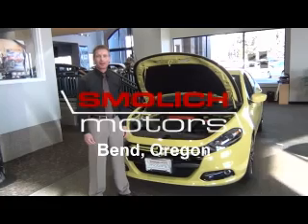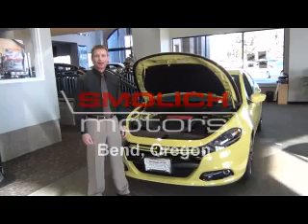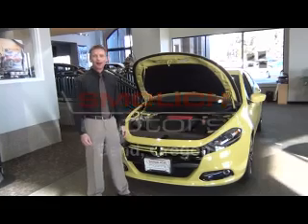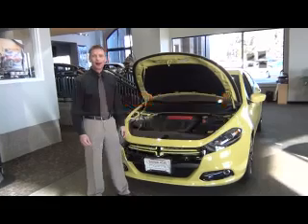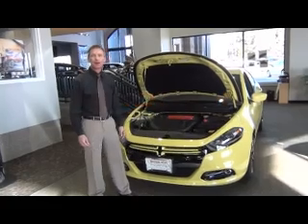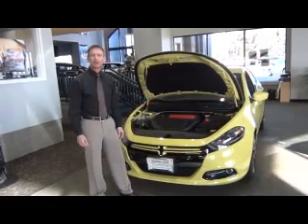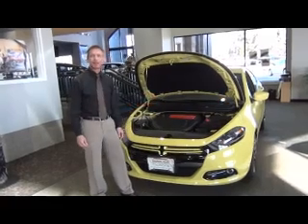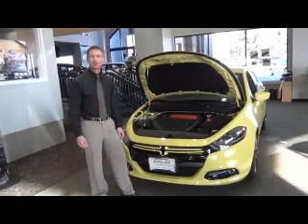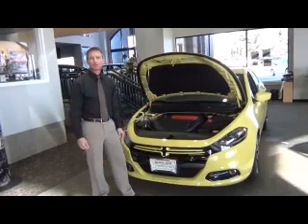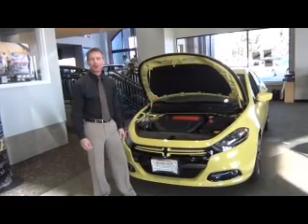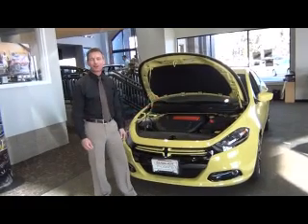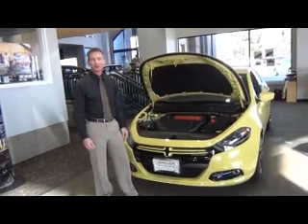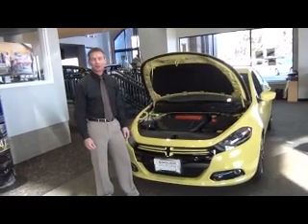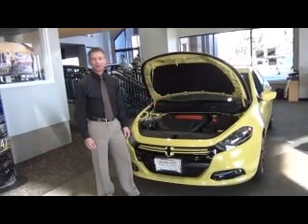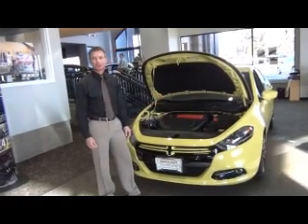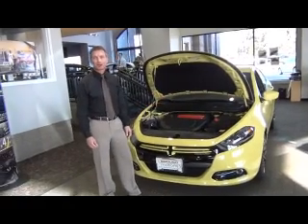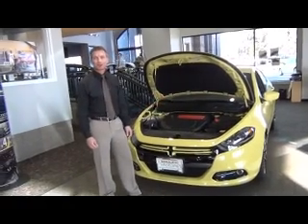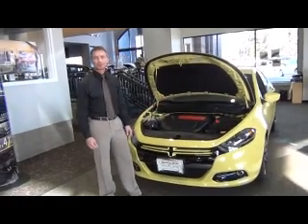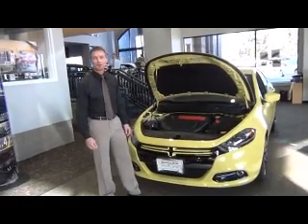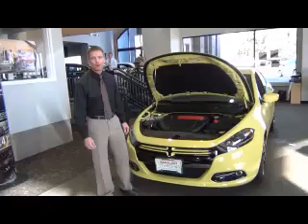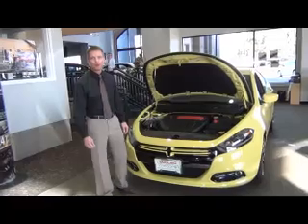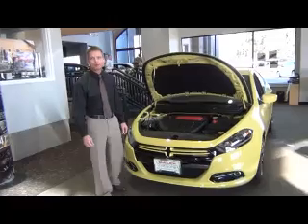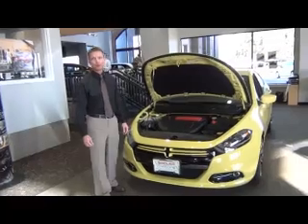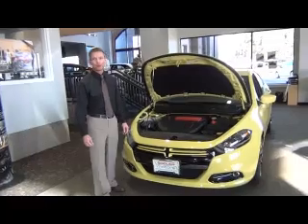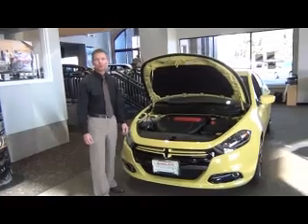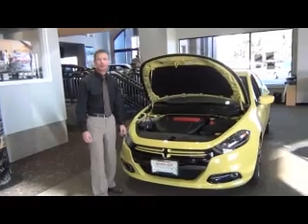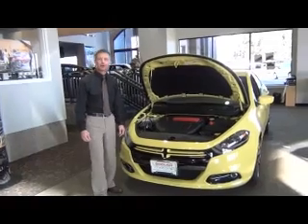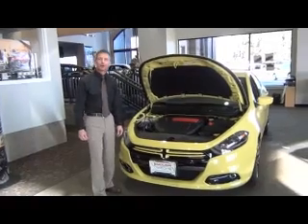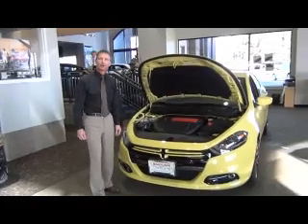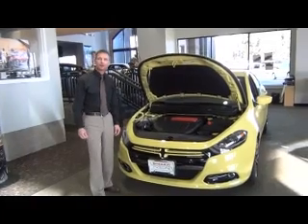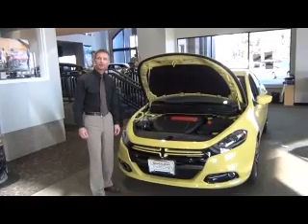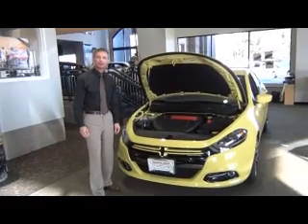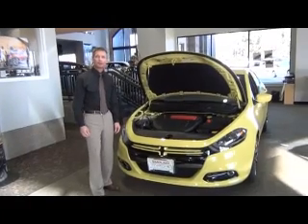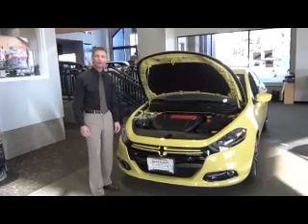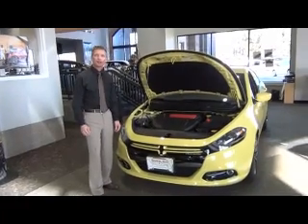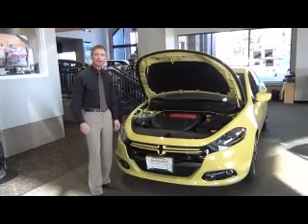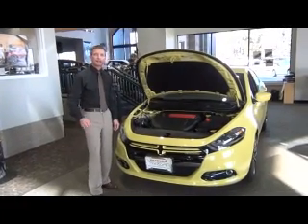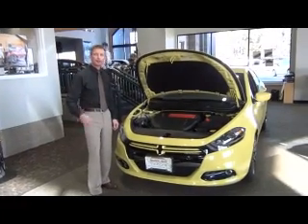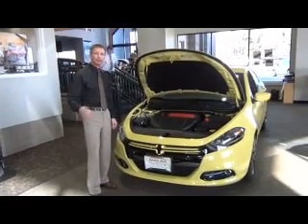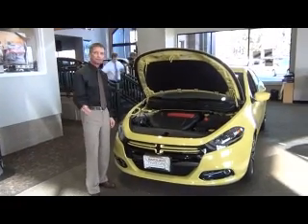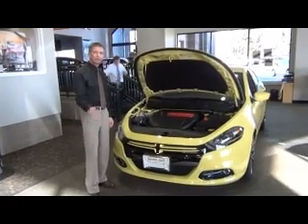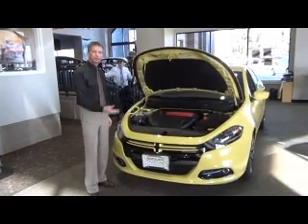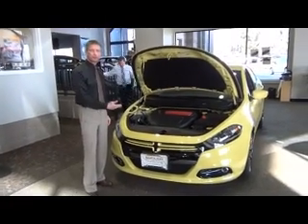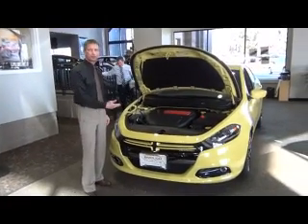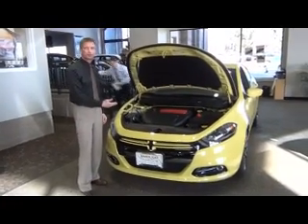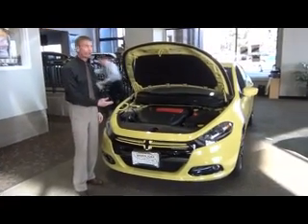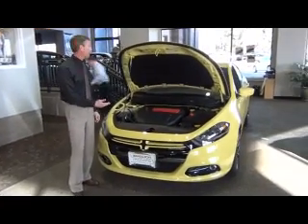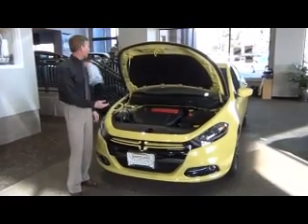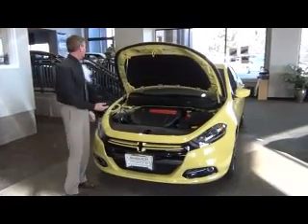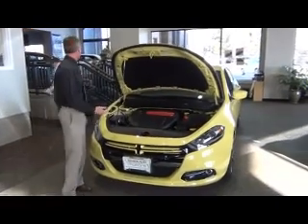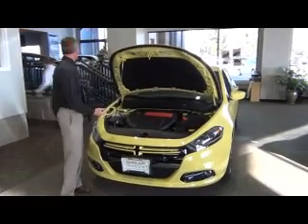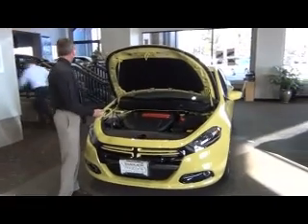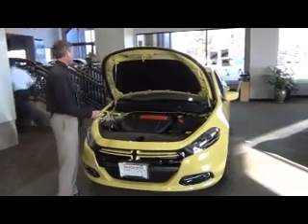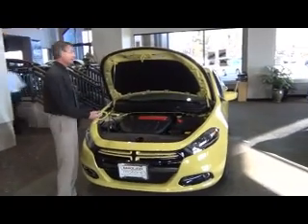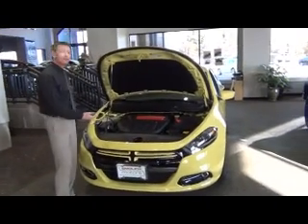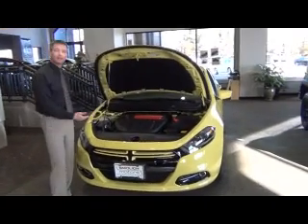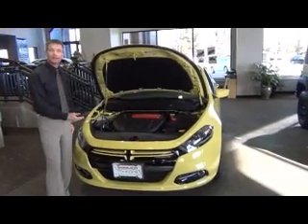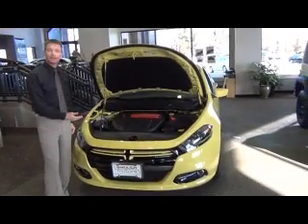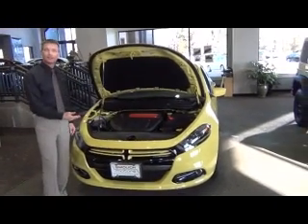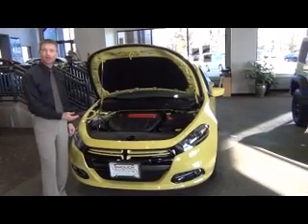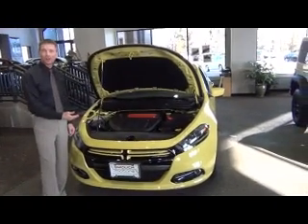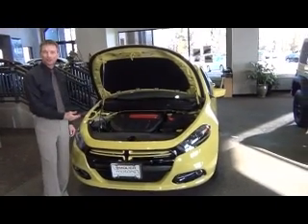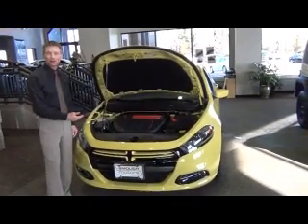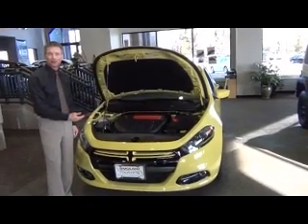Hi, my name is Greg Johnson. I'm with Smallish Motors in Bend, Oregon, and I'd like to introduce you to the 2013 Dodge Dart.